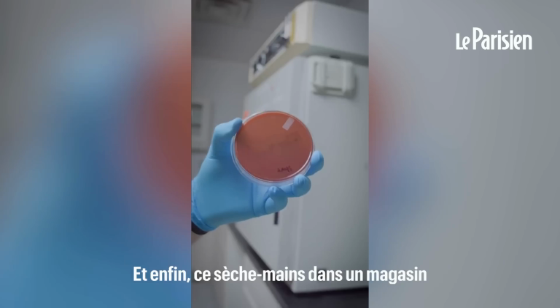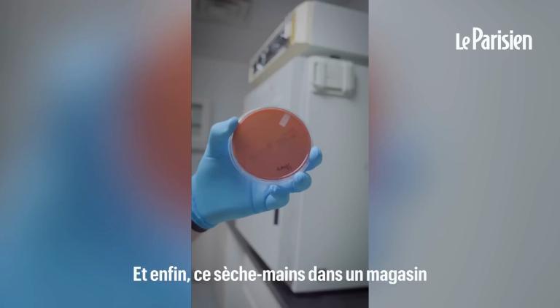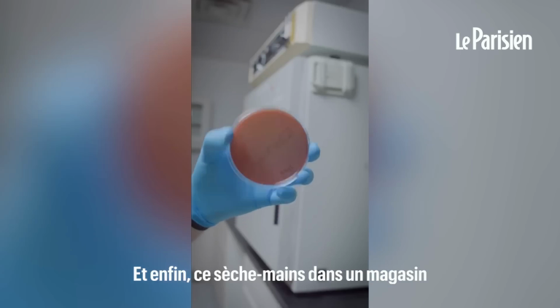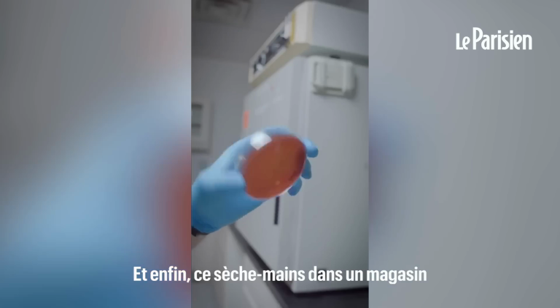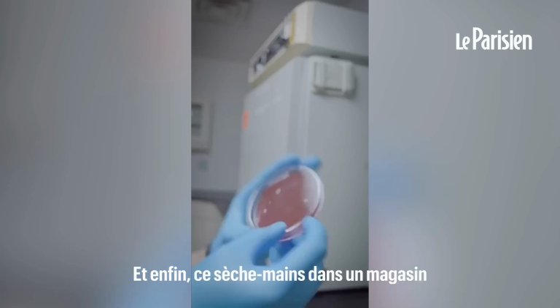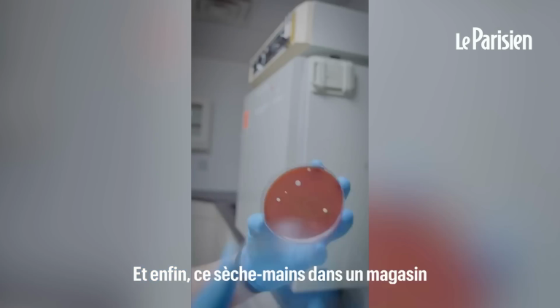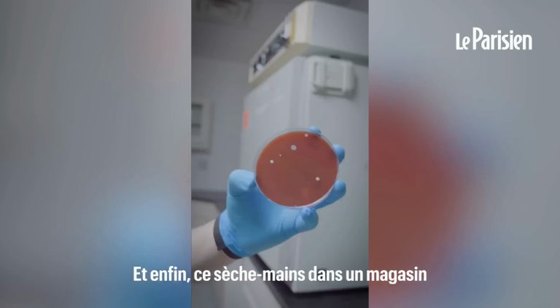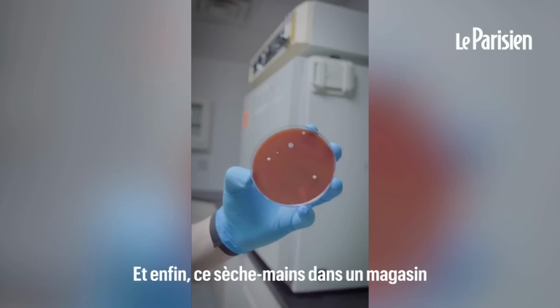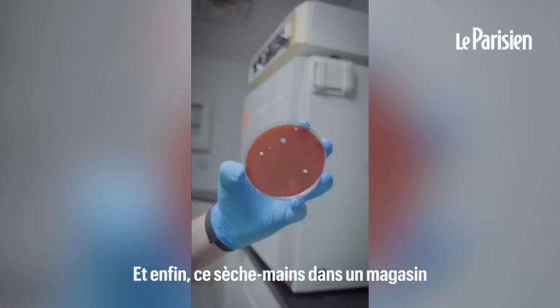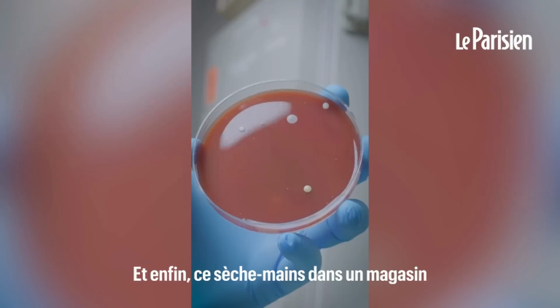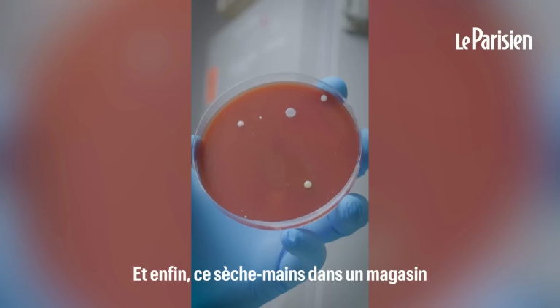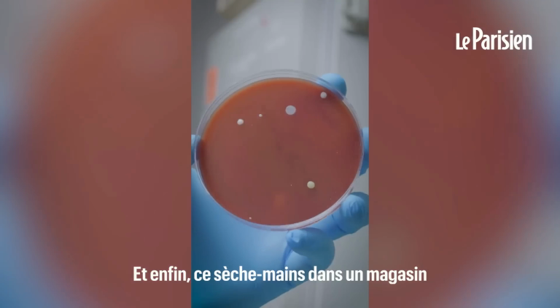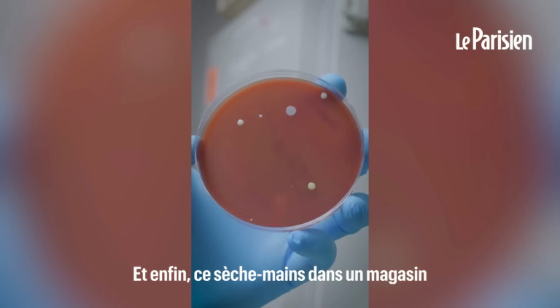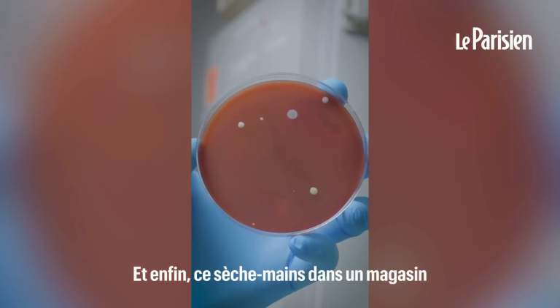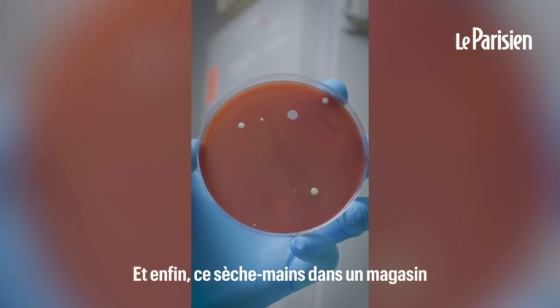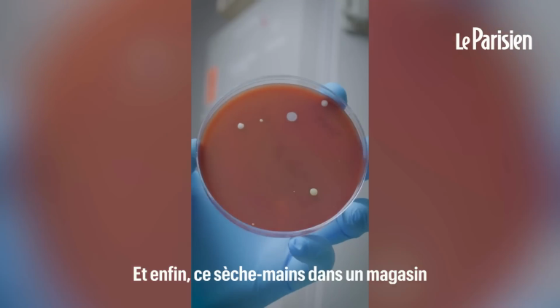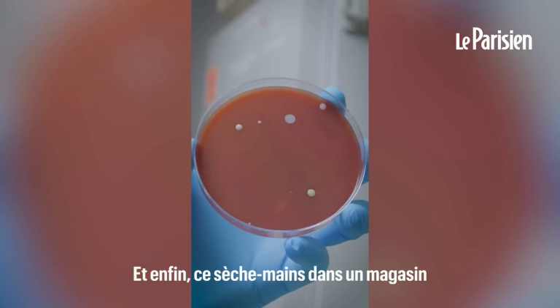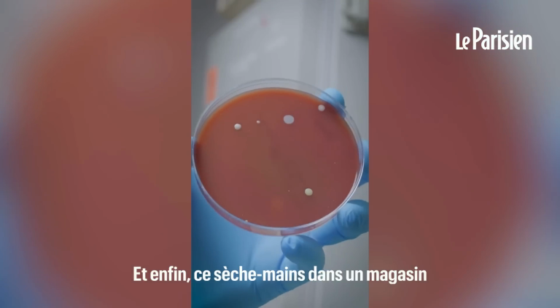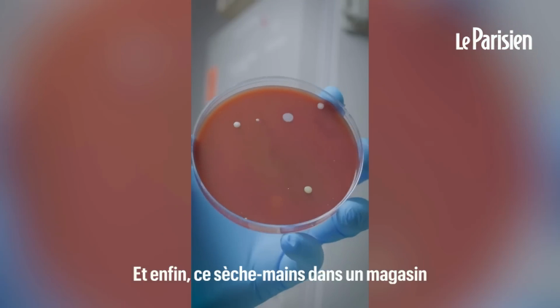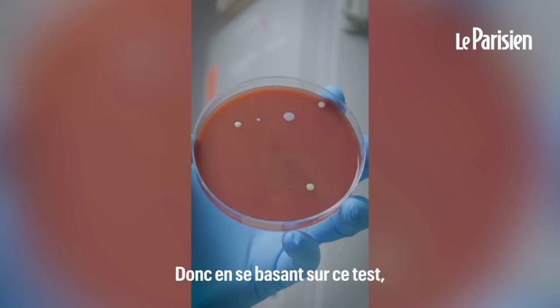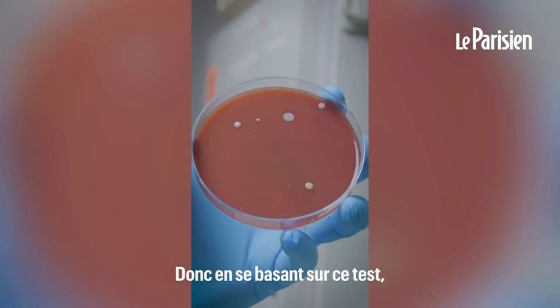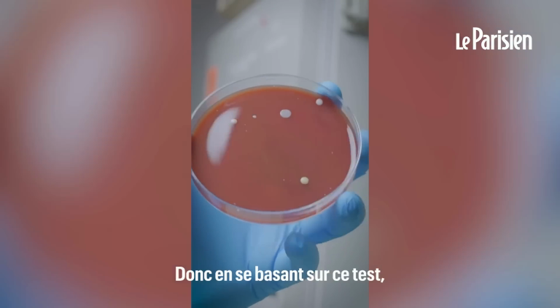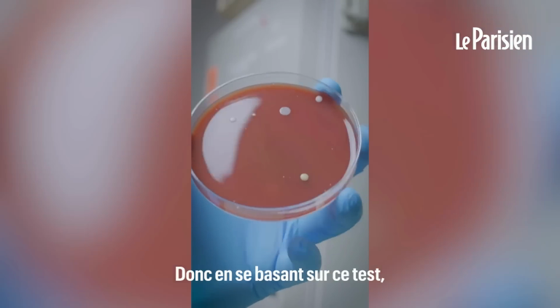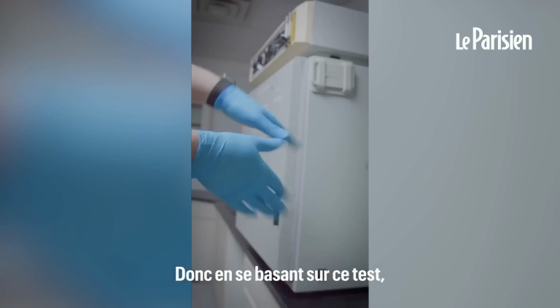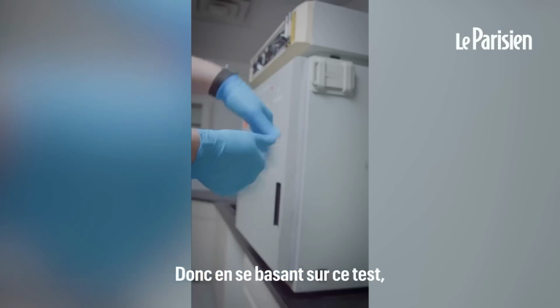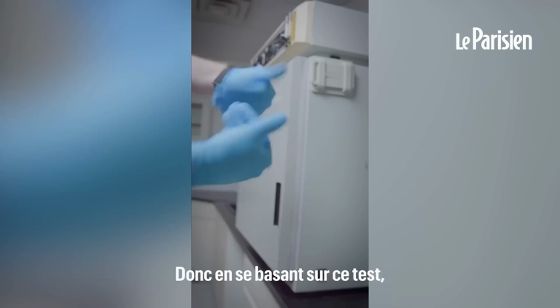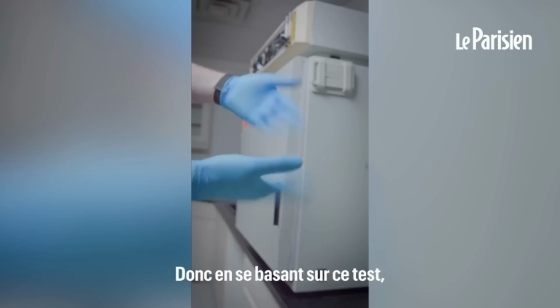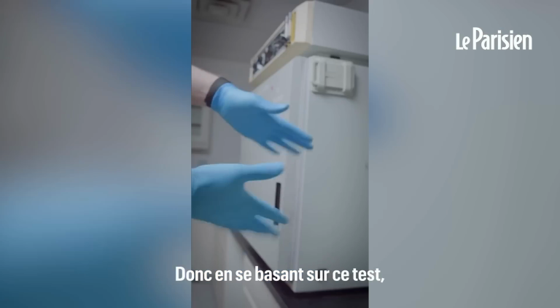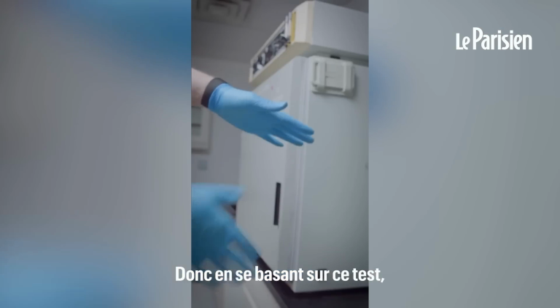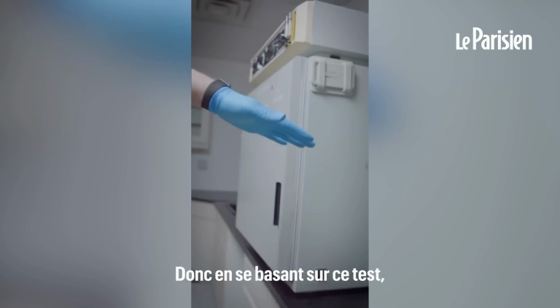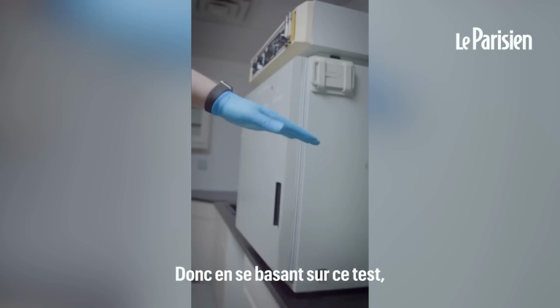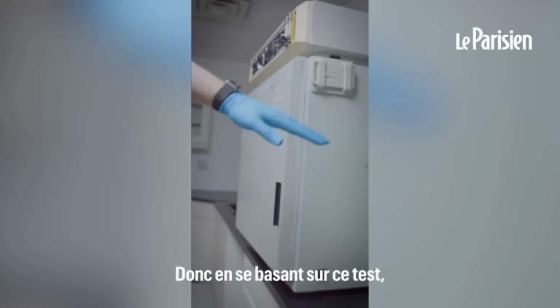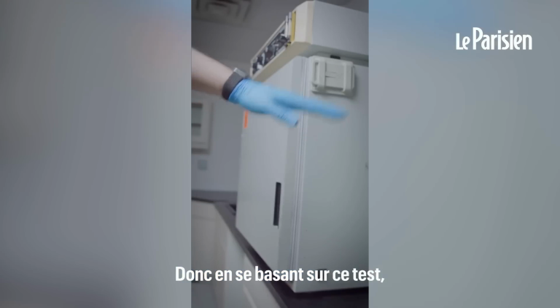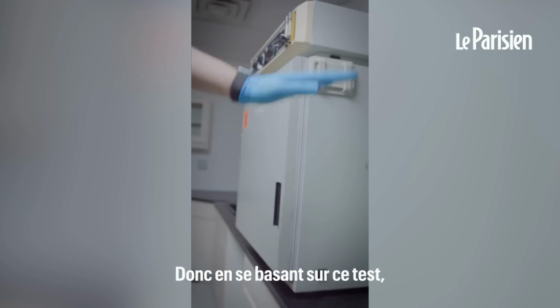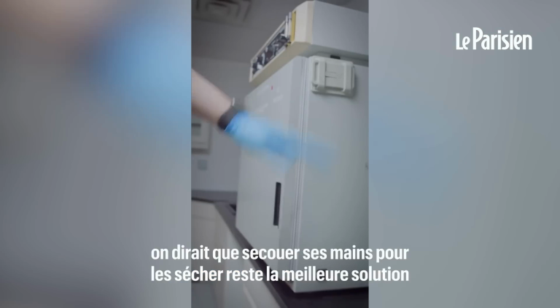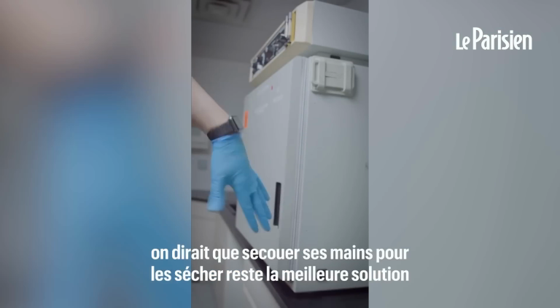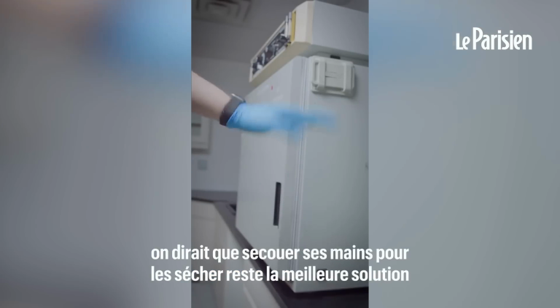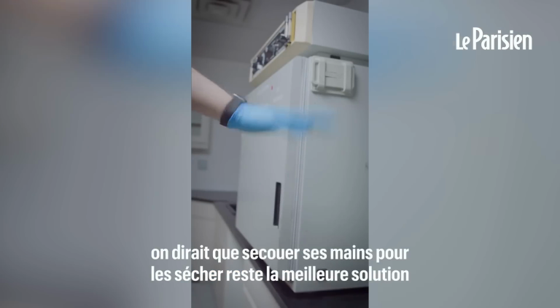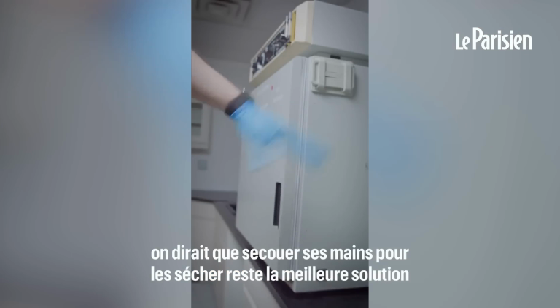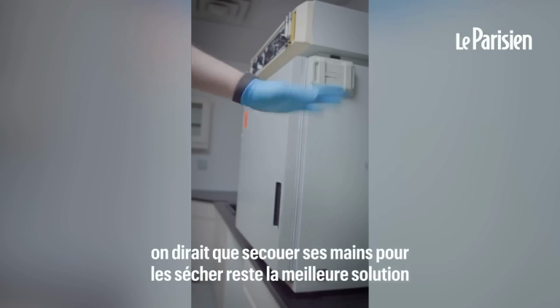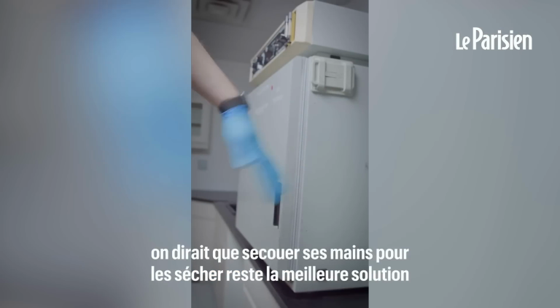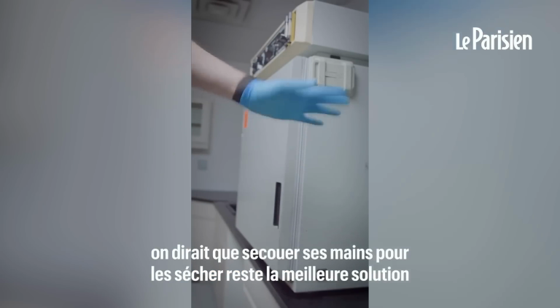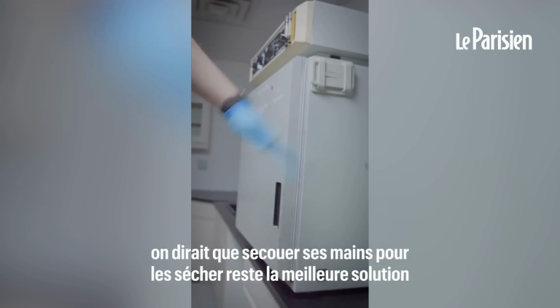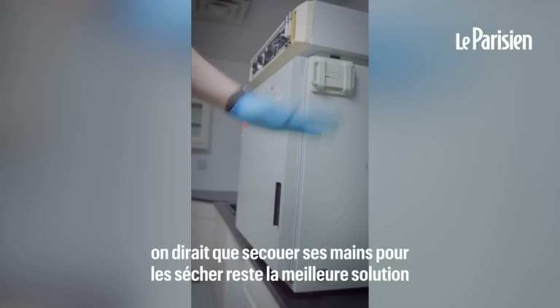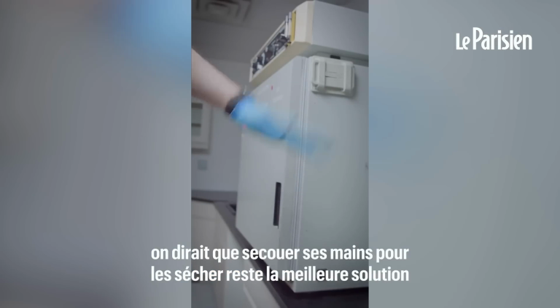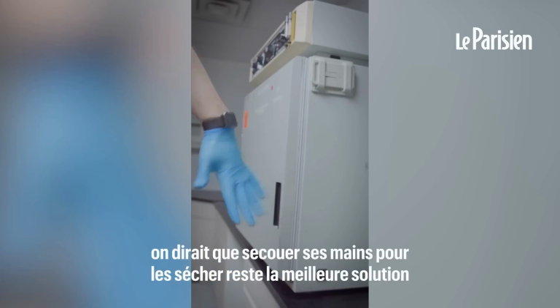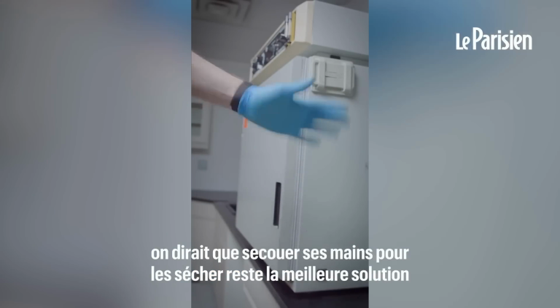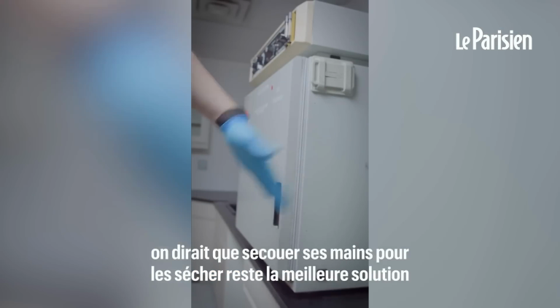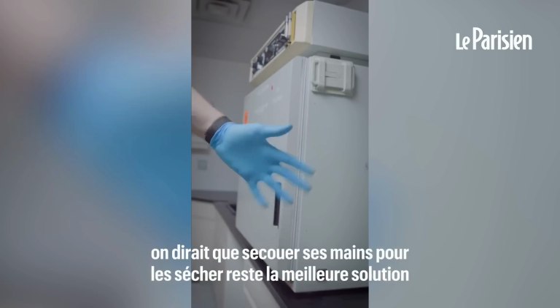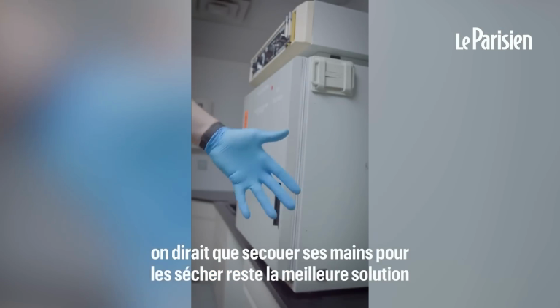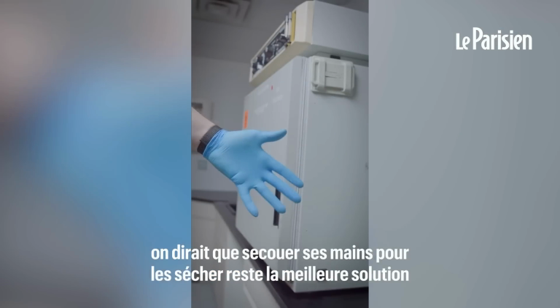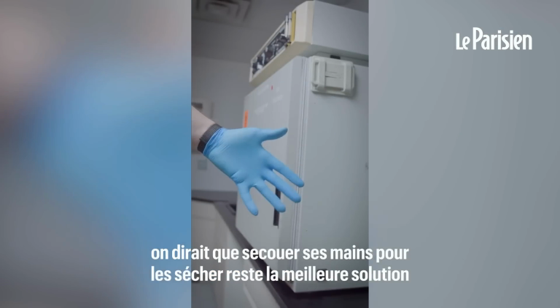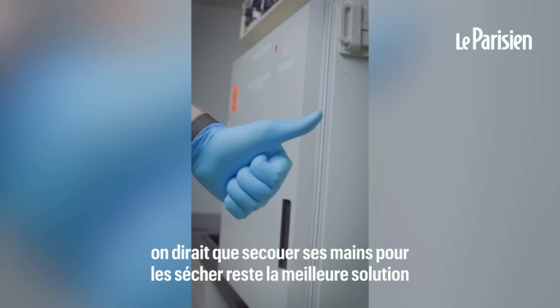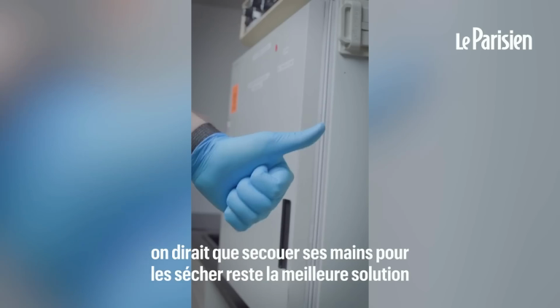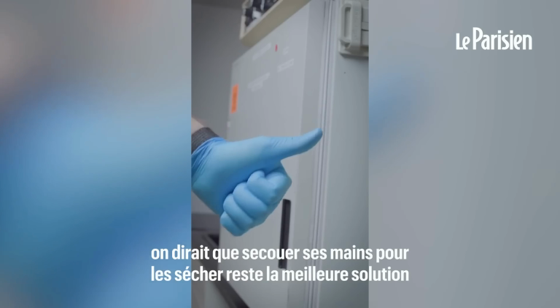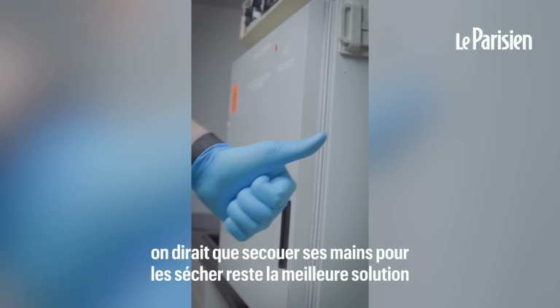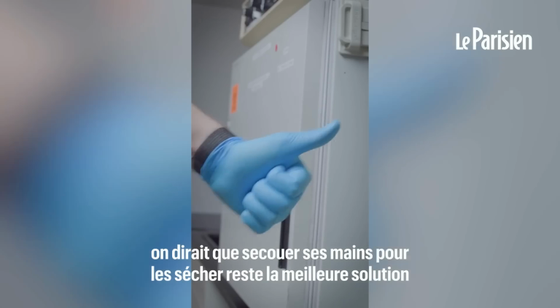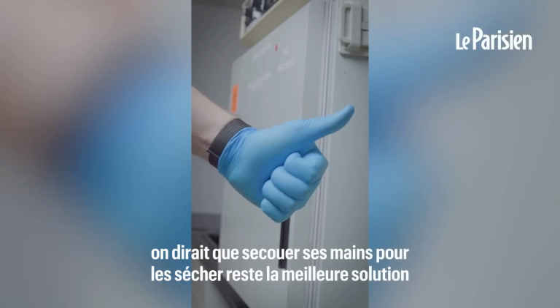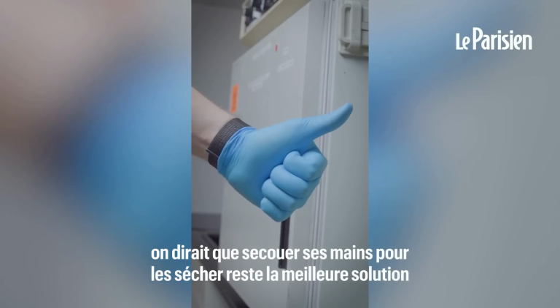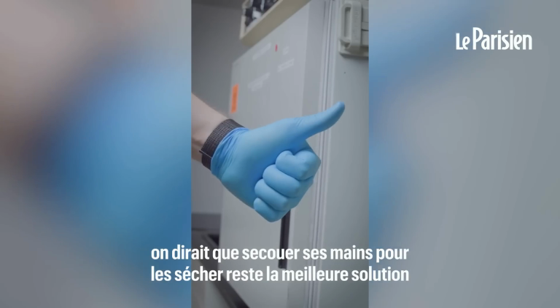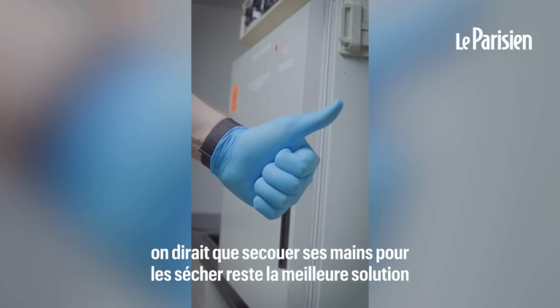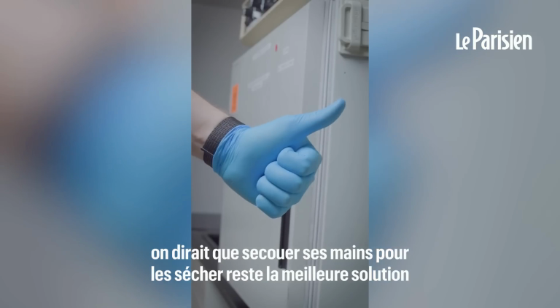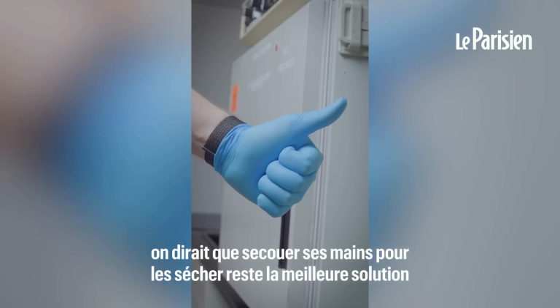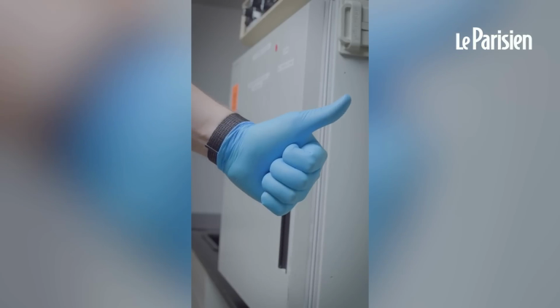And this hand dryer at a store. Well, based on this test, it looks like waving your hands dry is the best option.